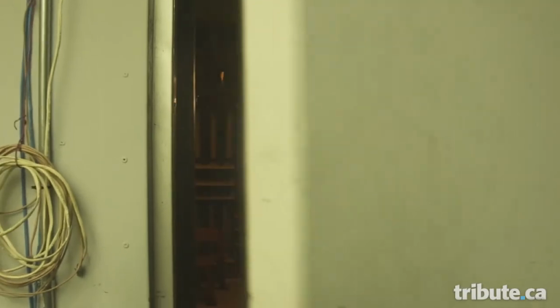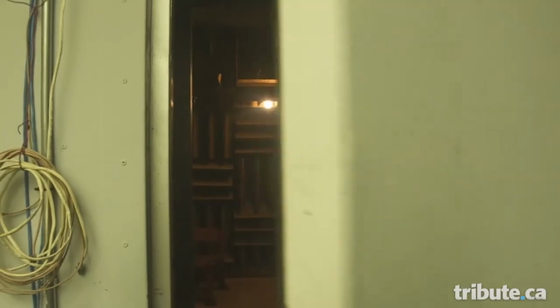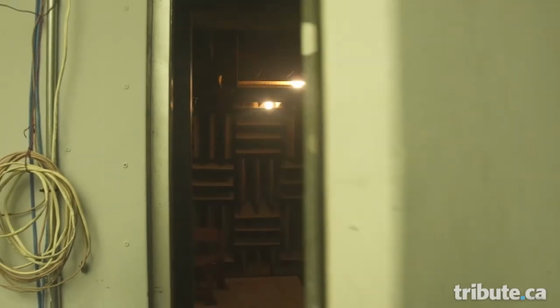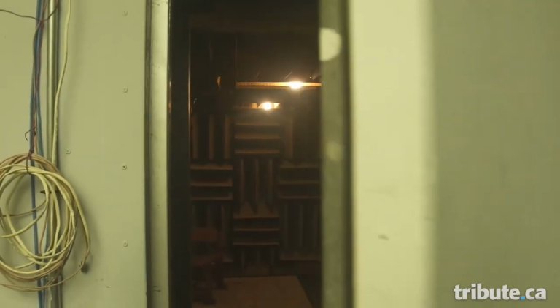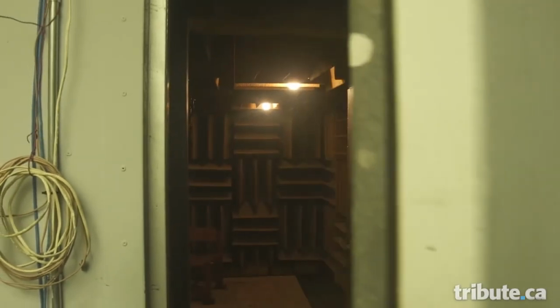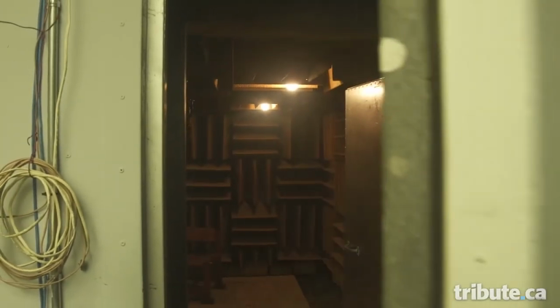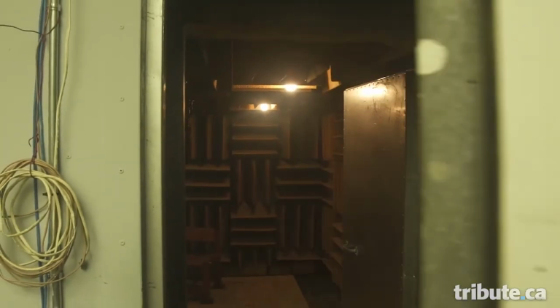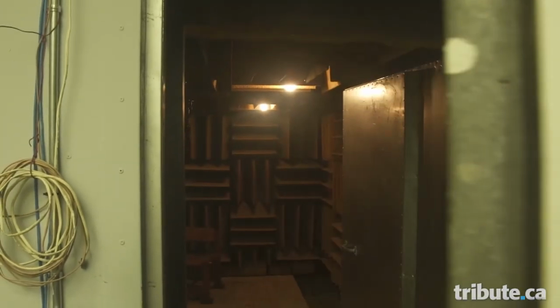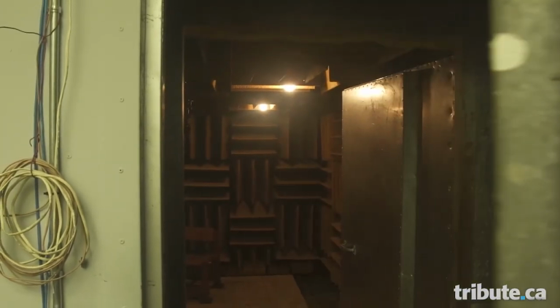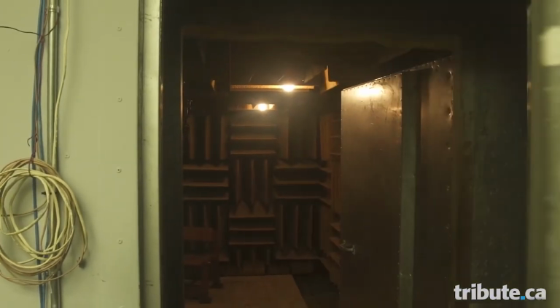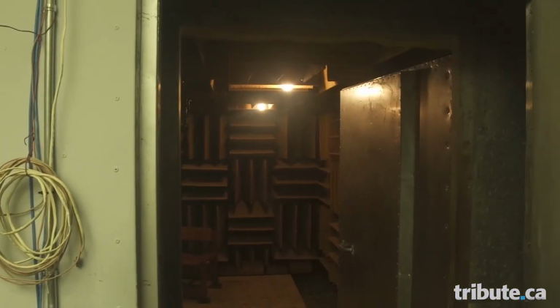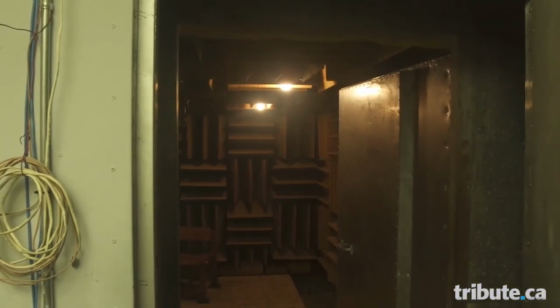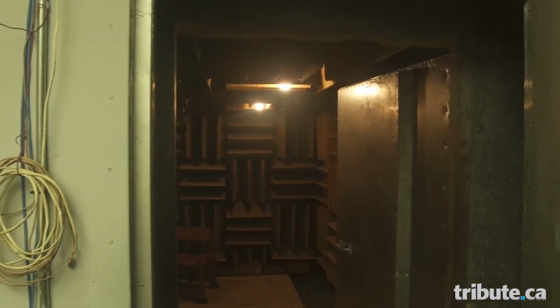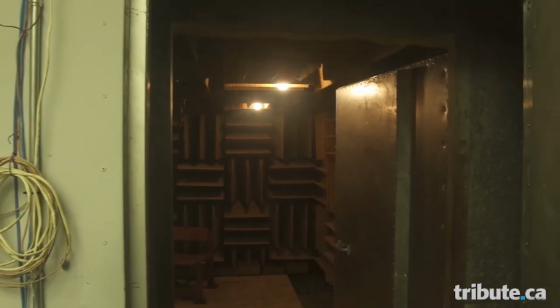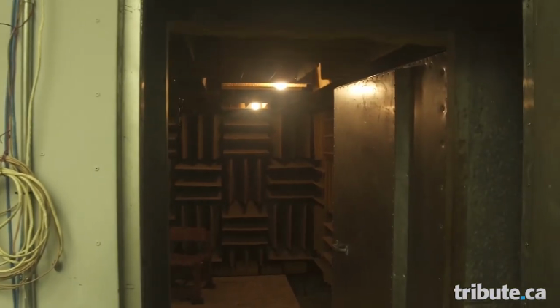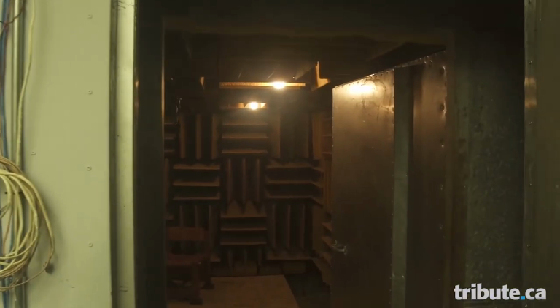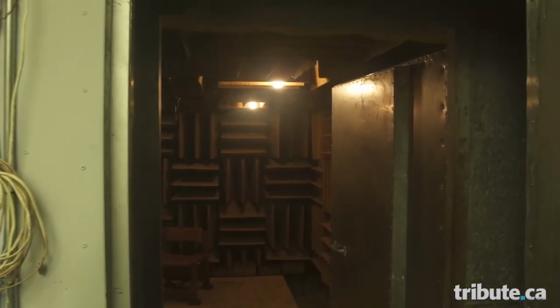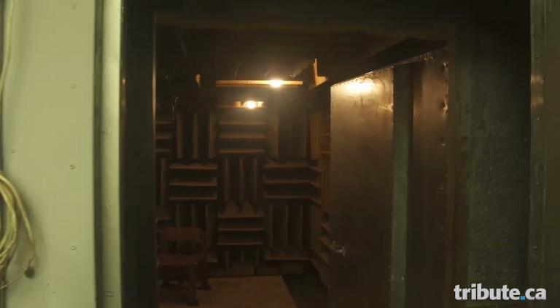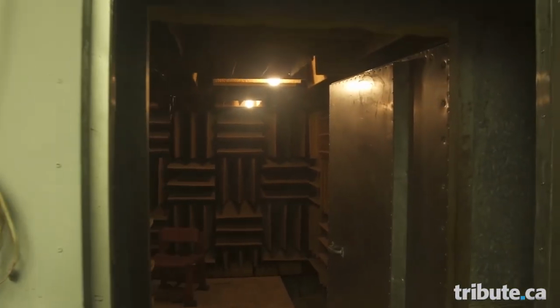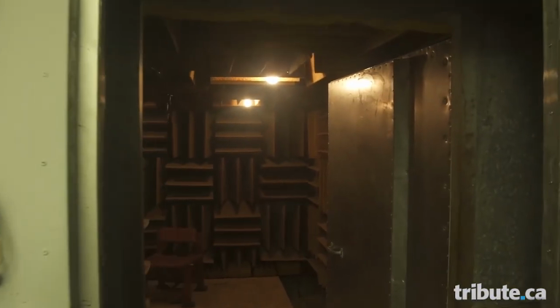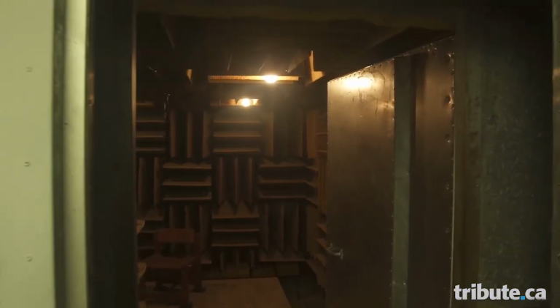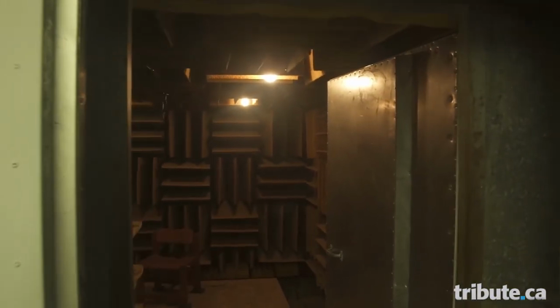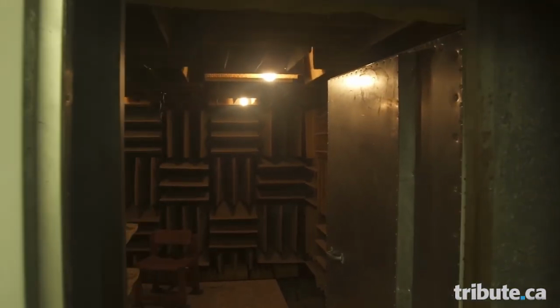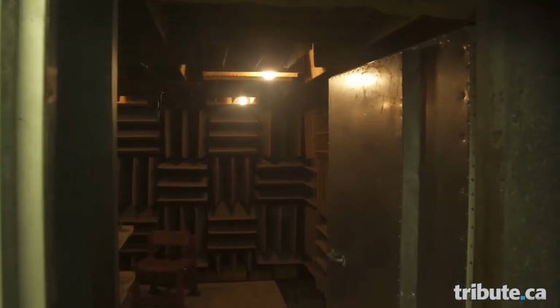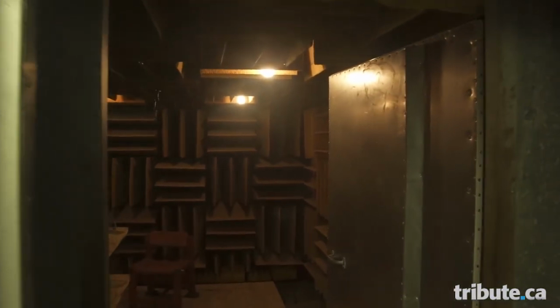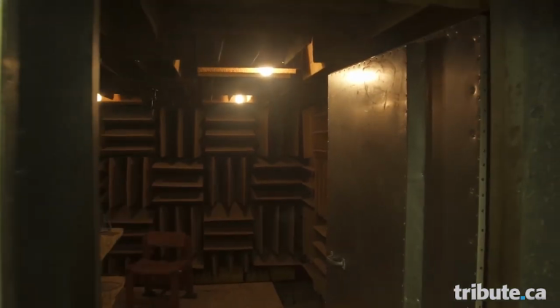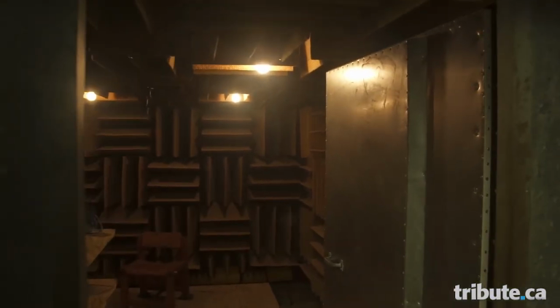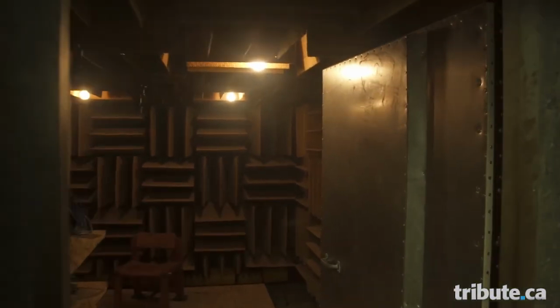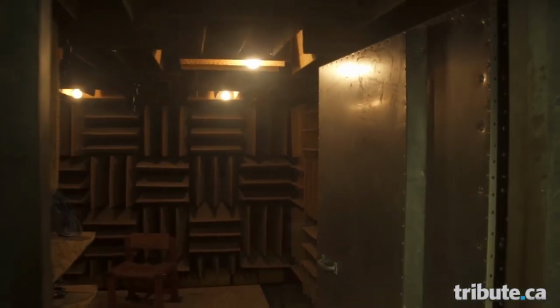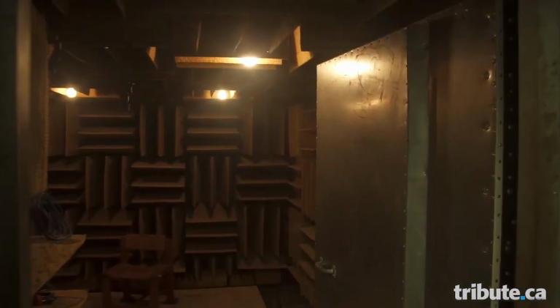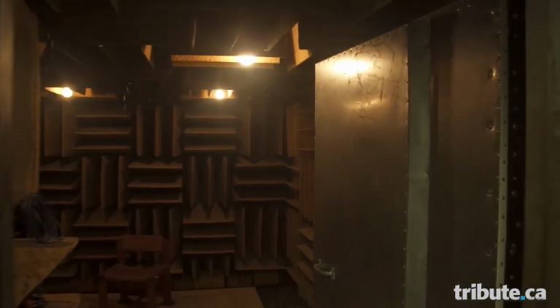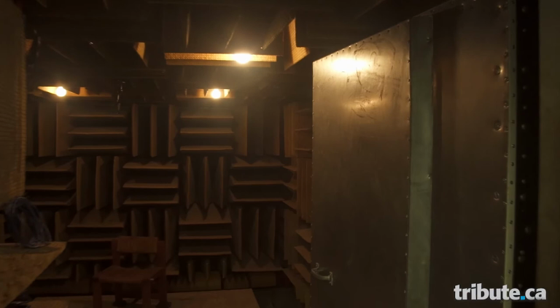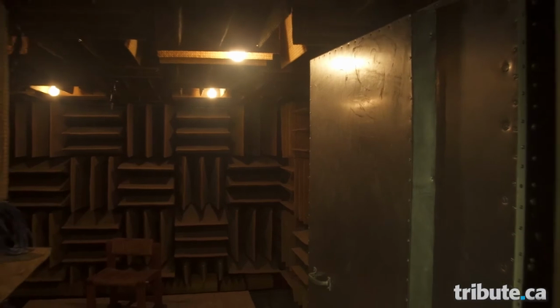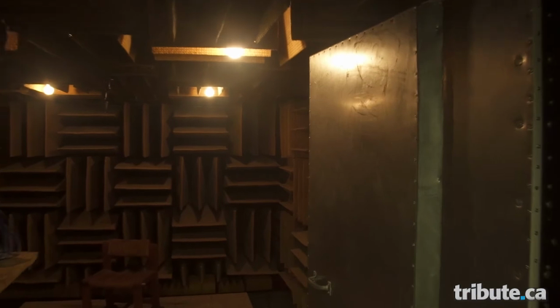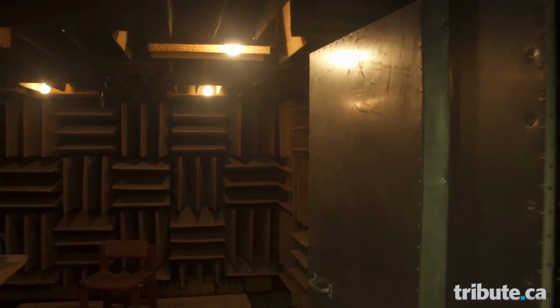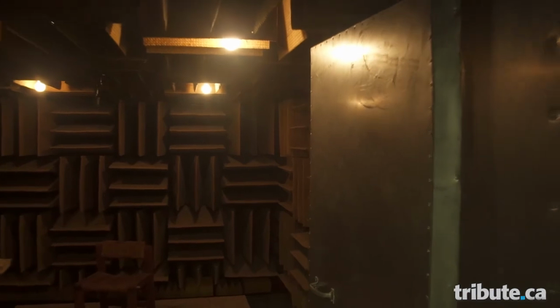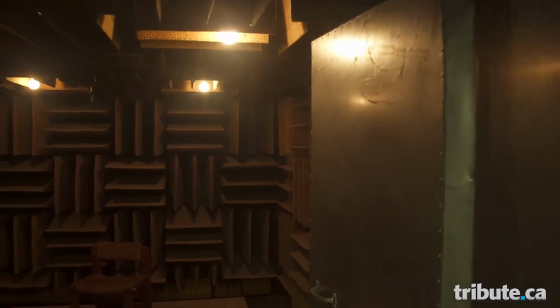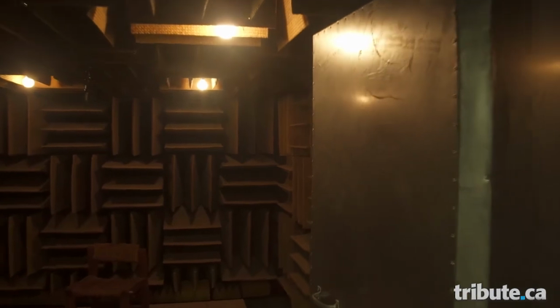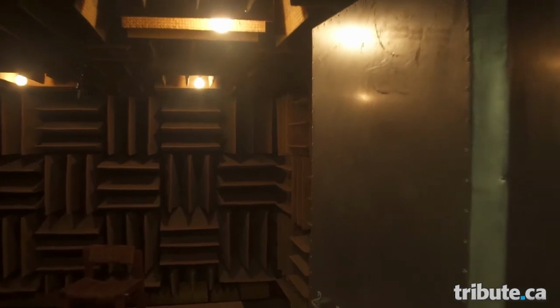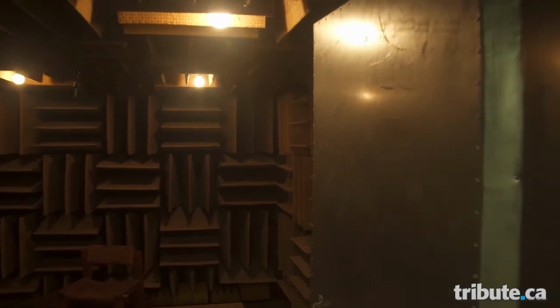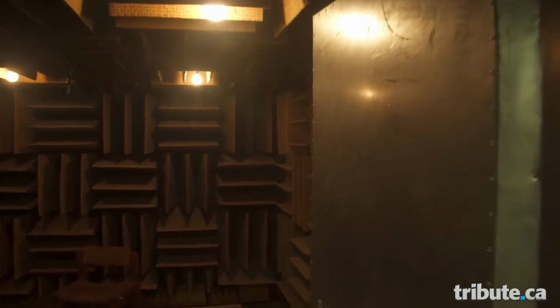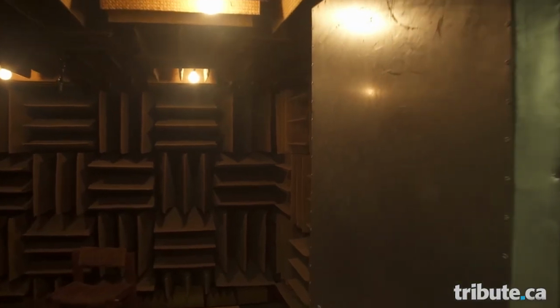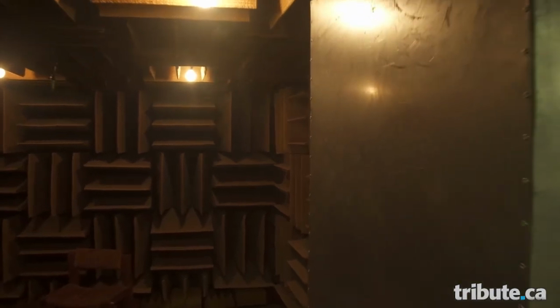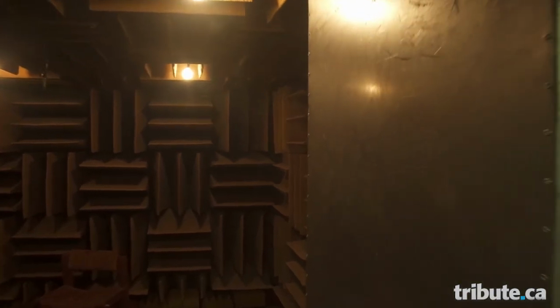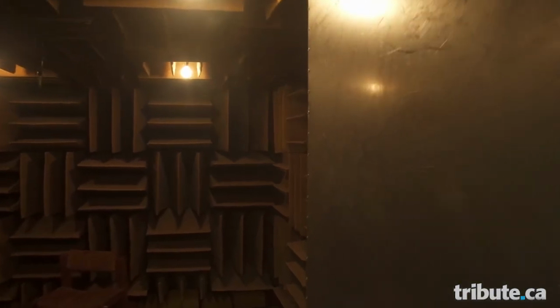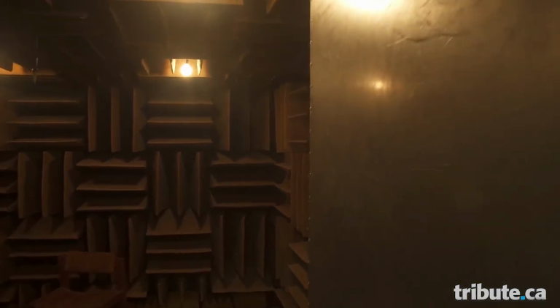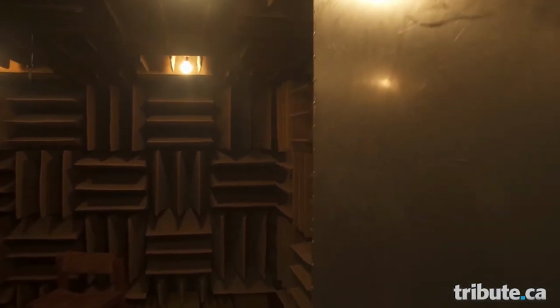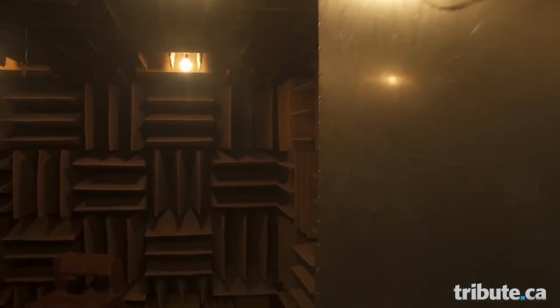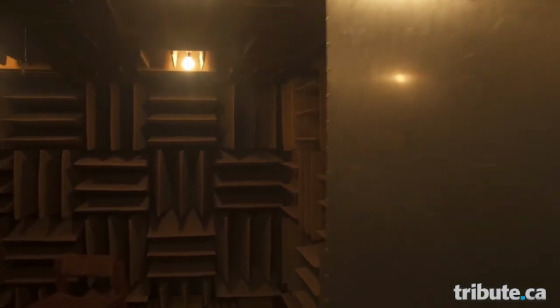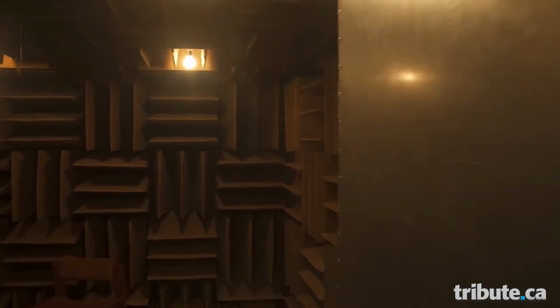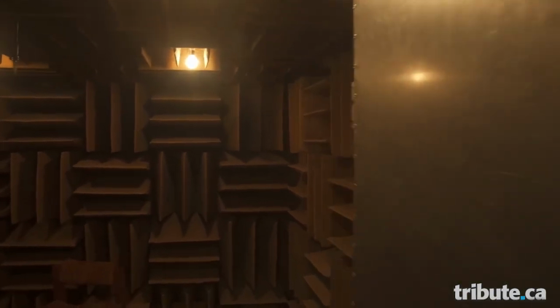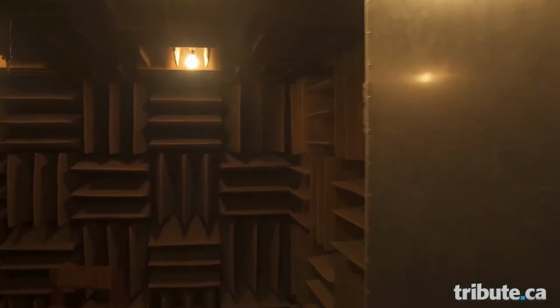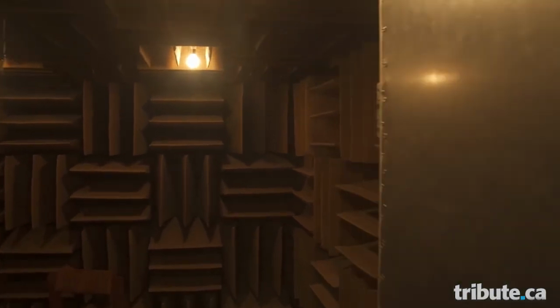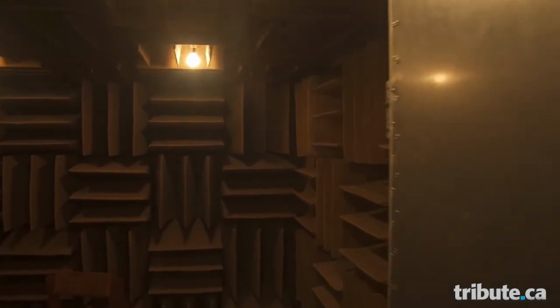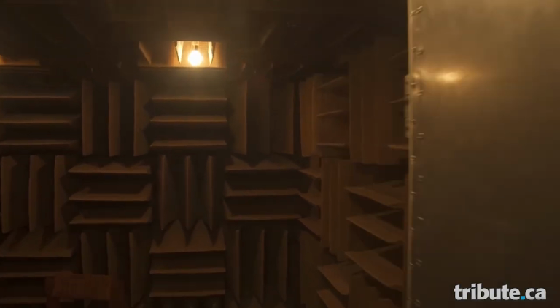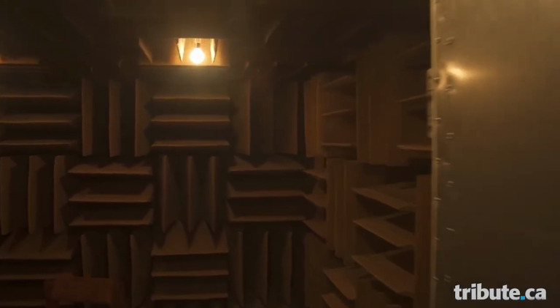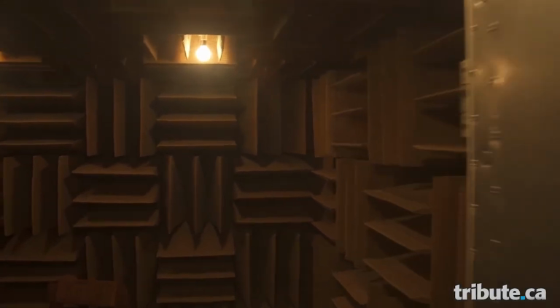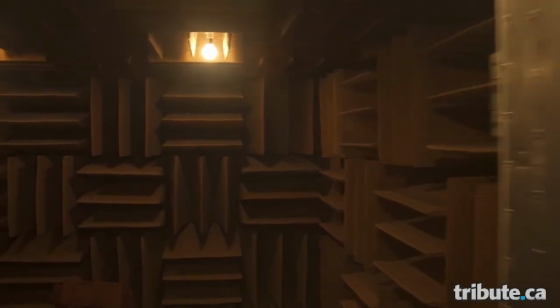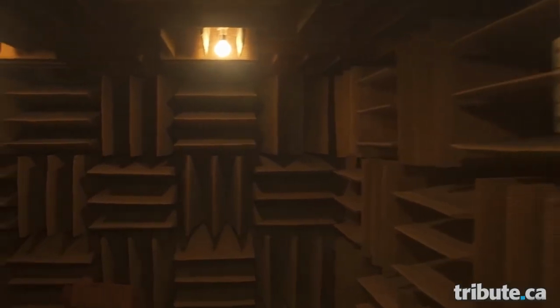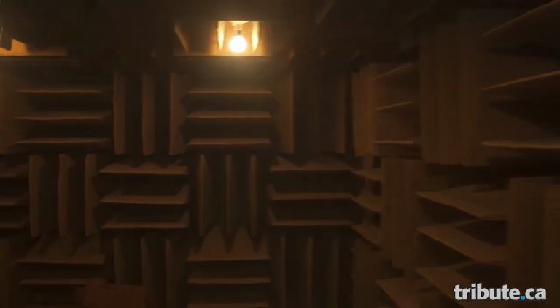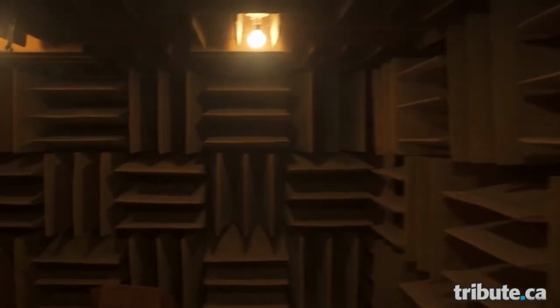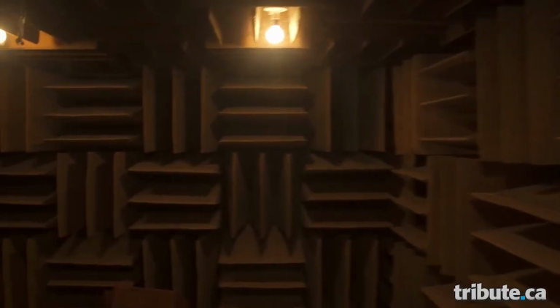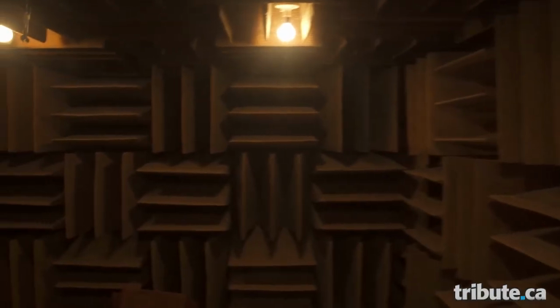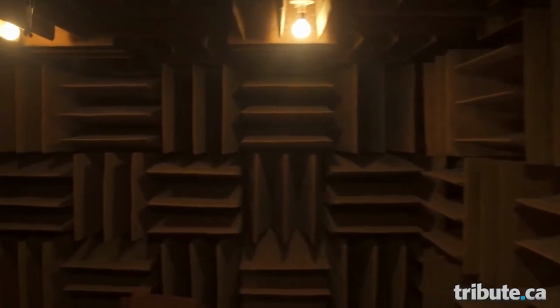This chamber was initially built to test products. How does it help in the testing of products? What kind of products are tested in there?